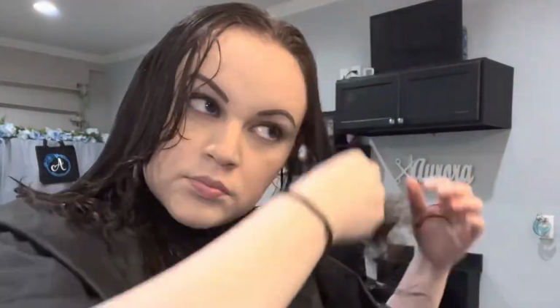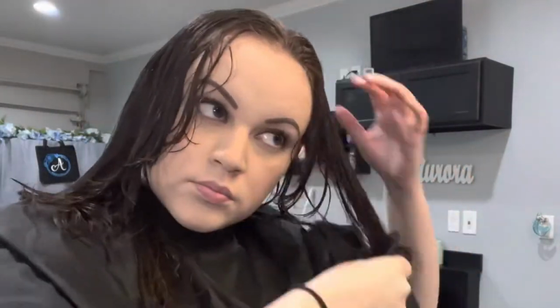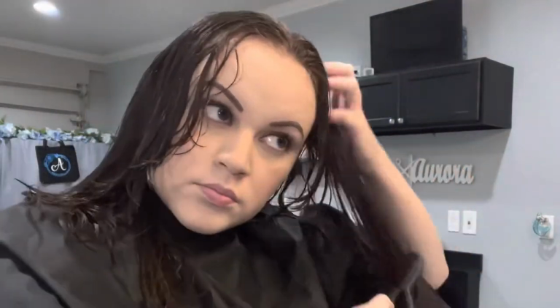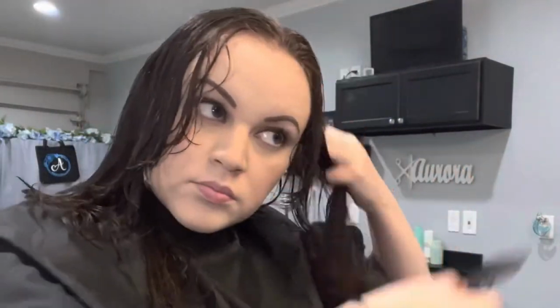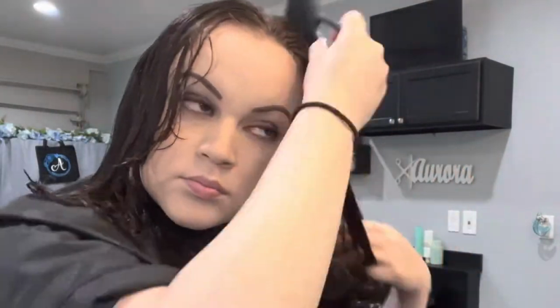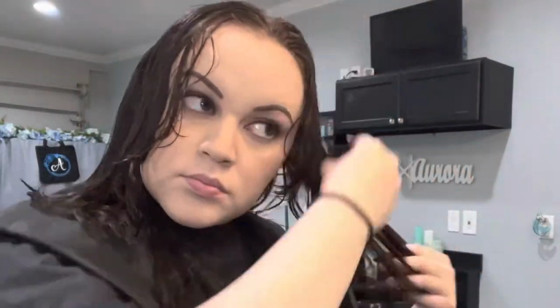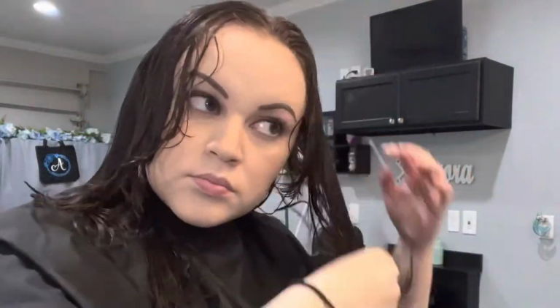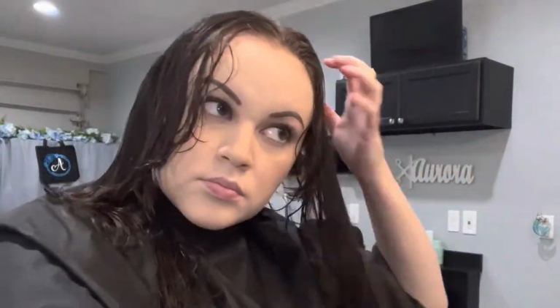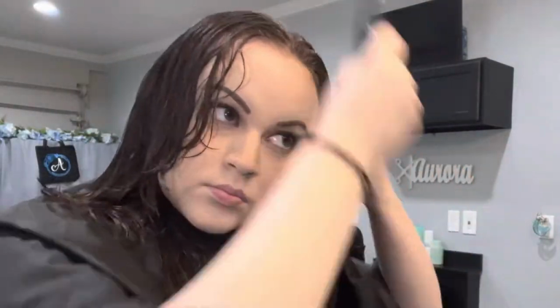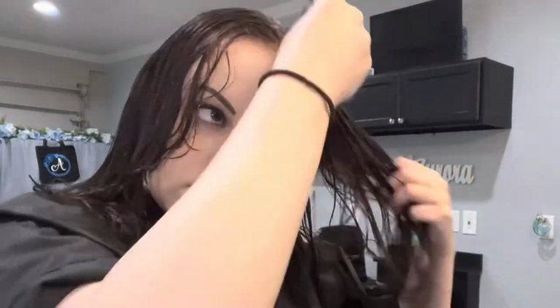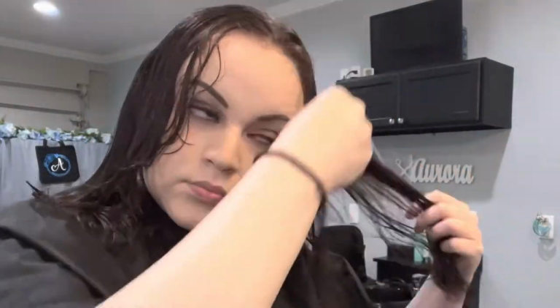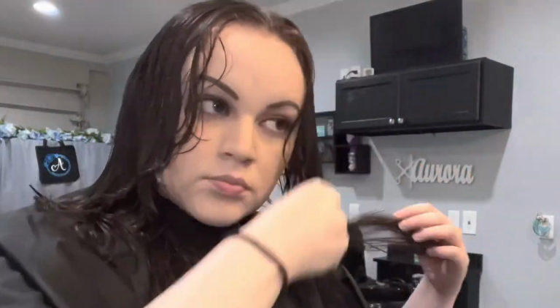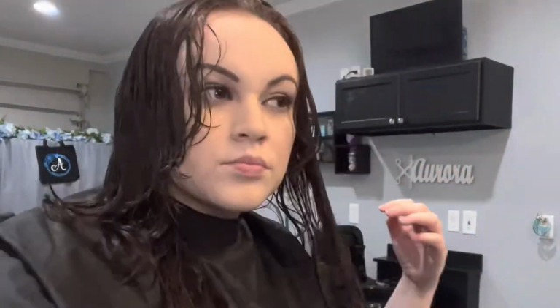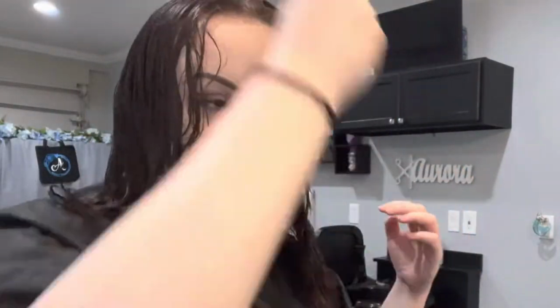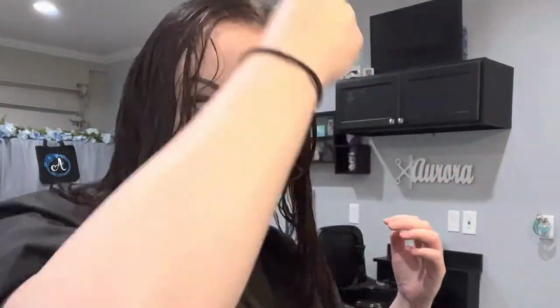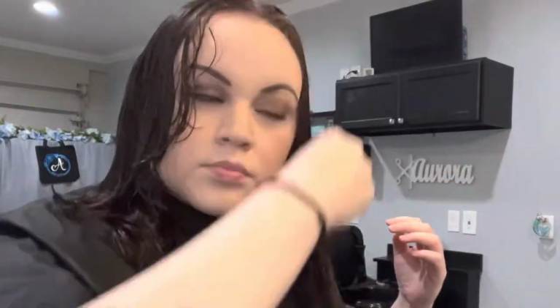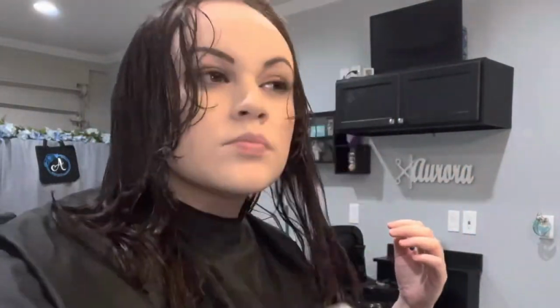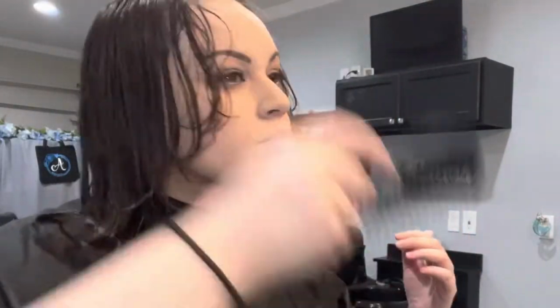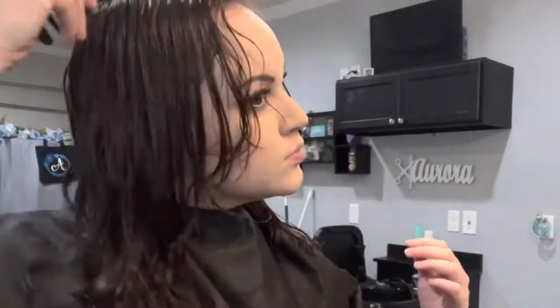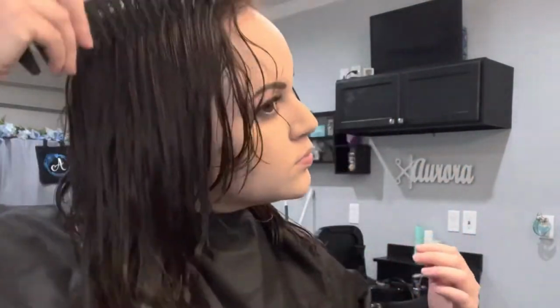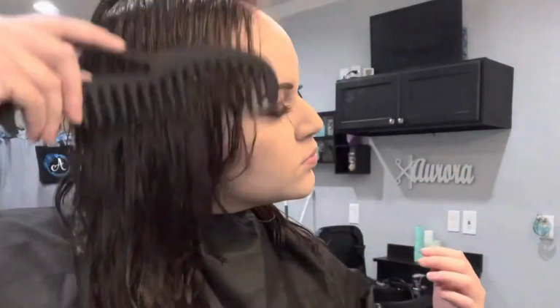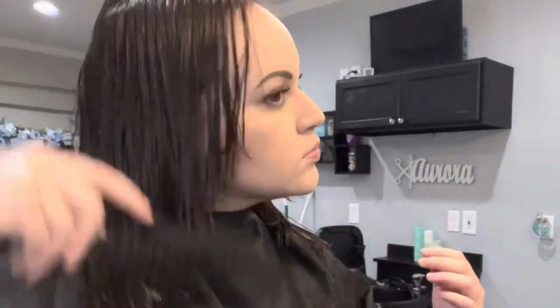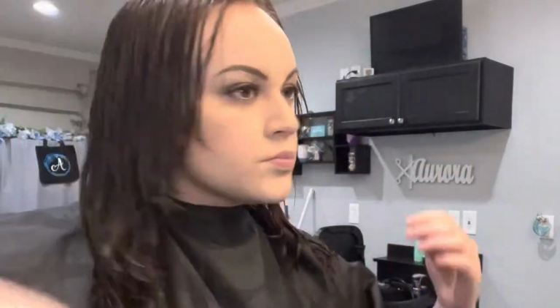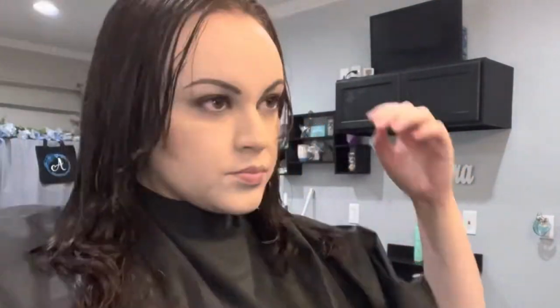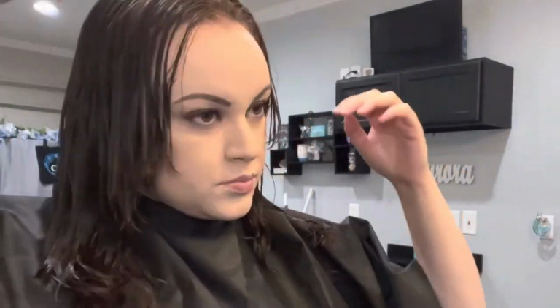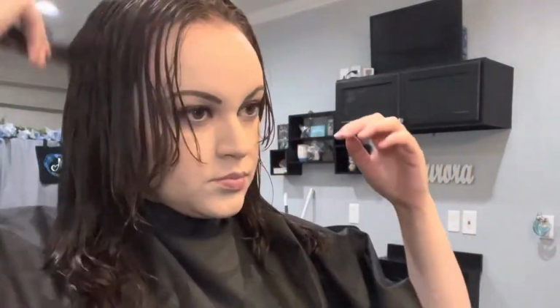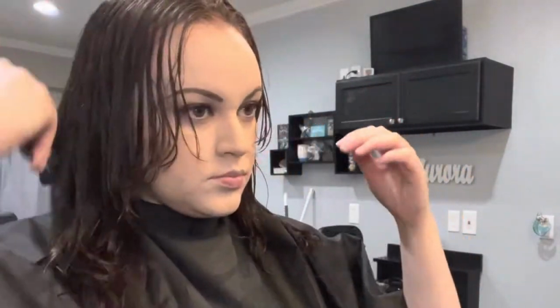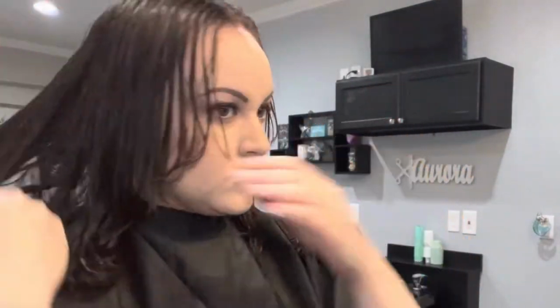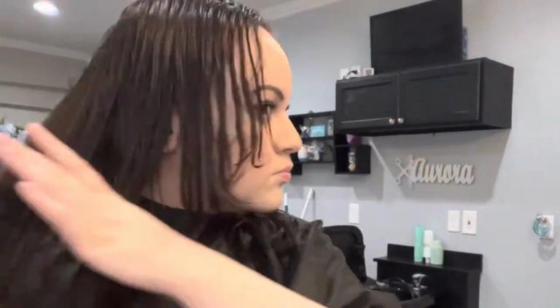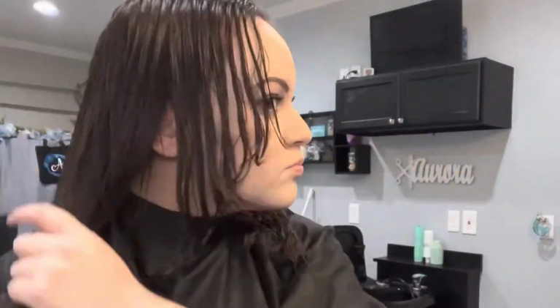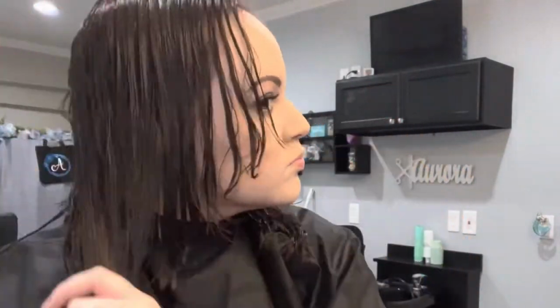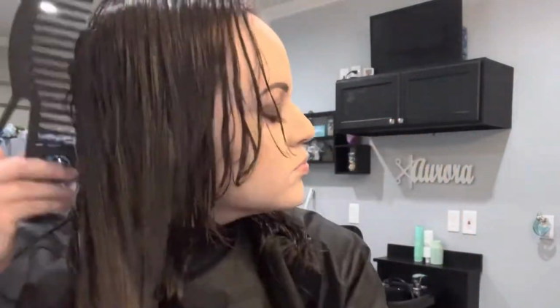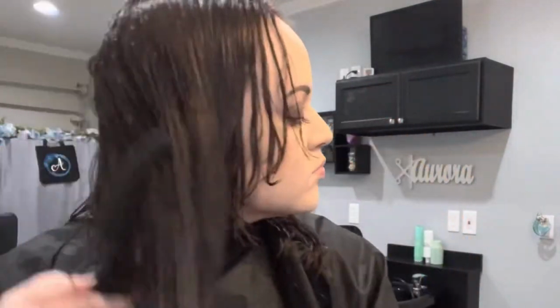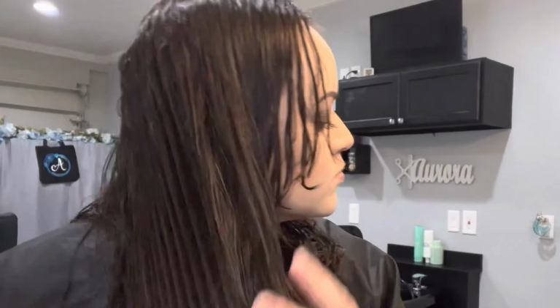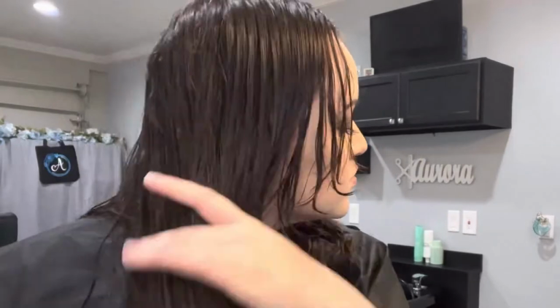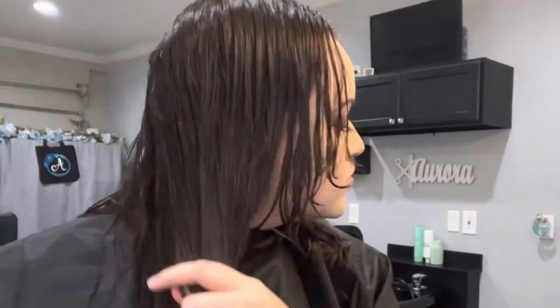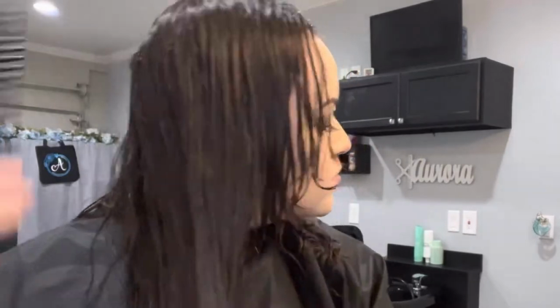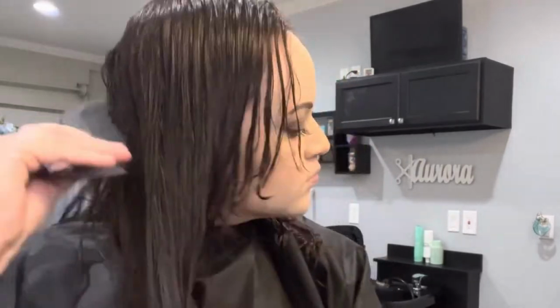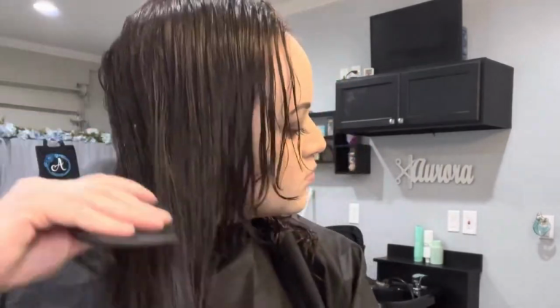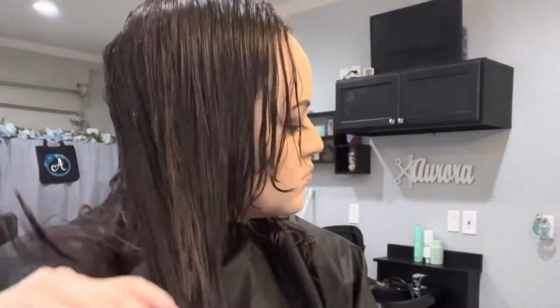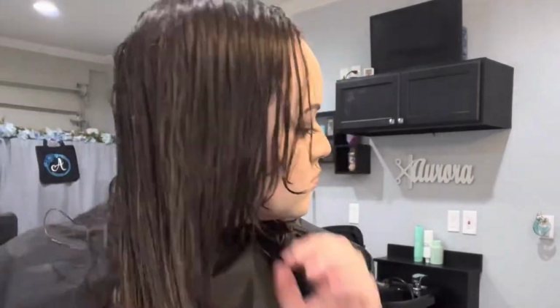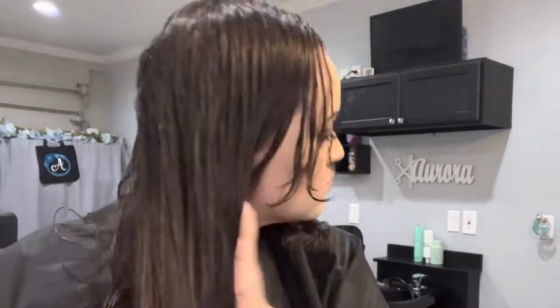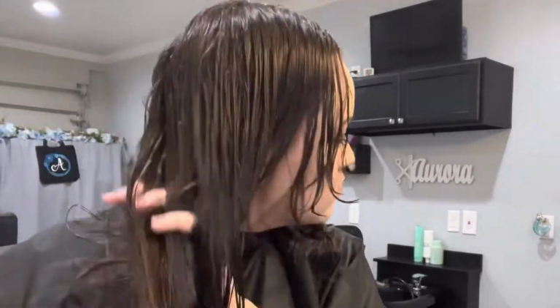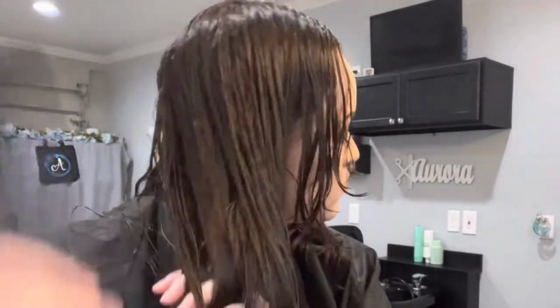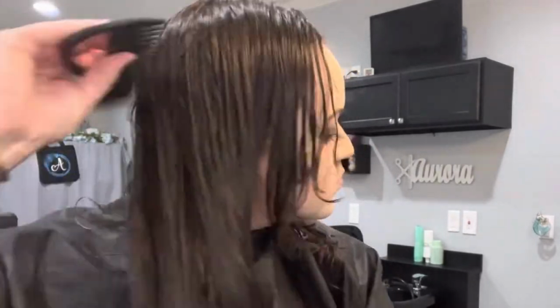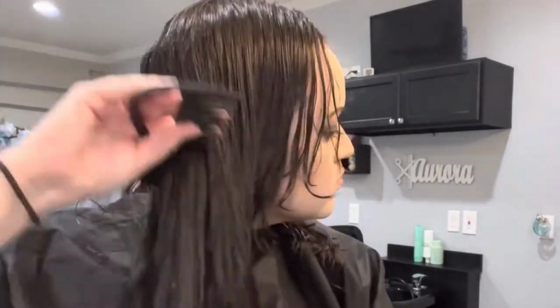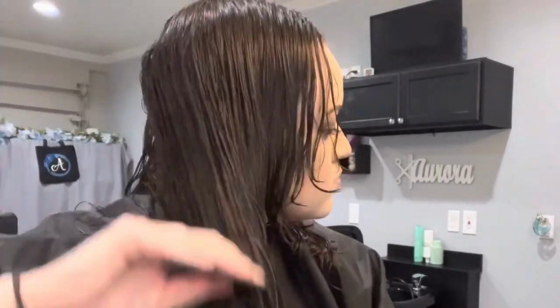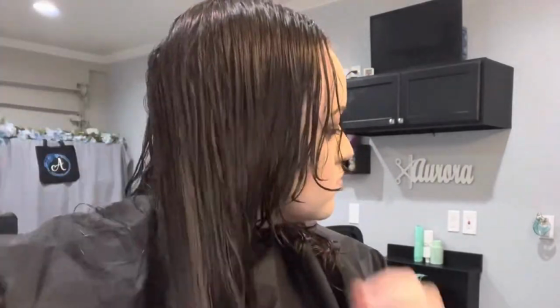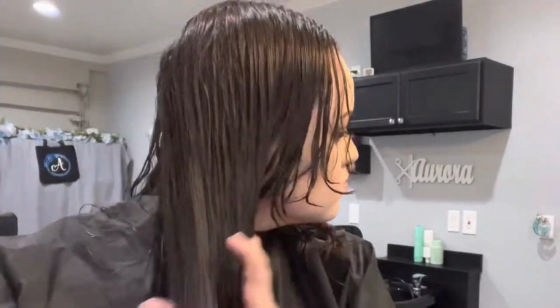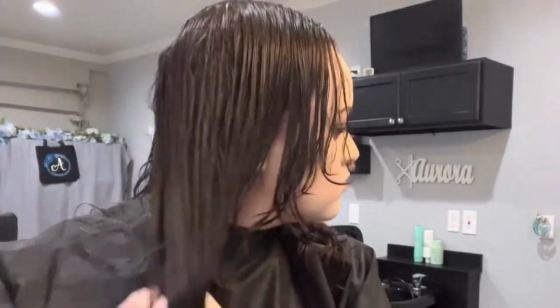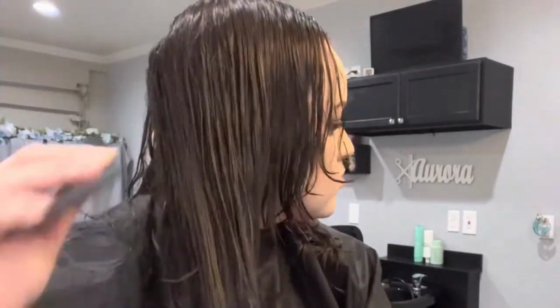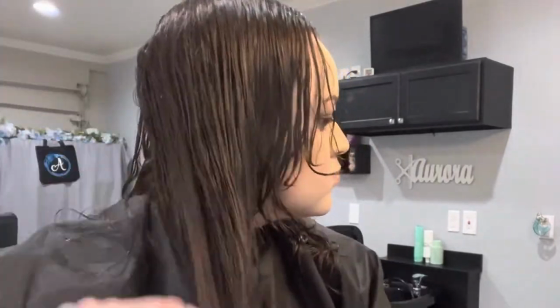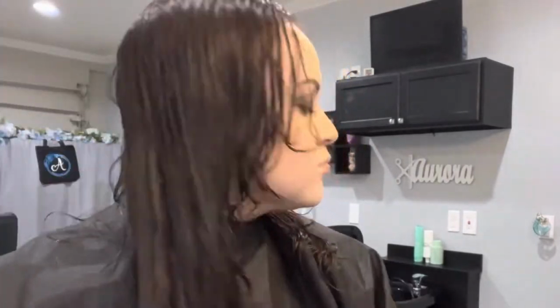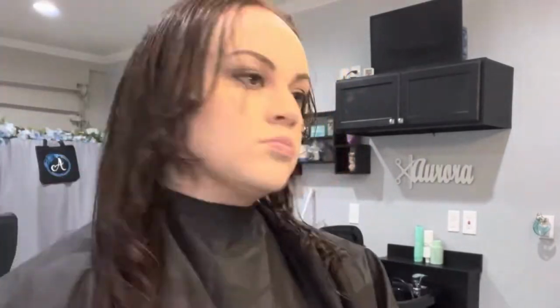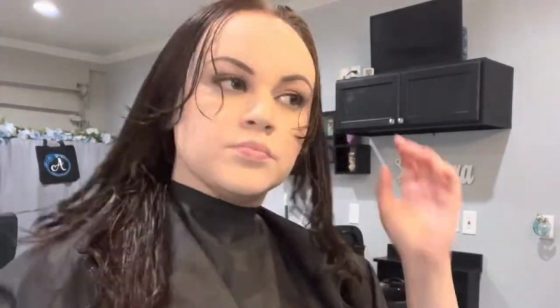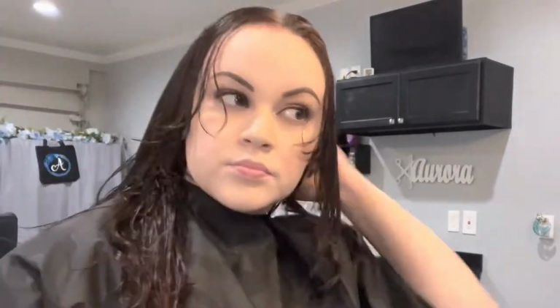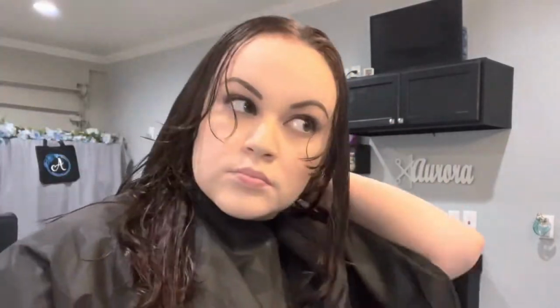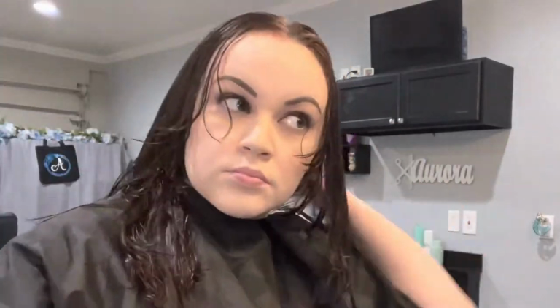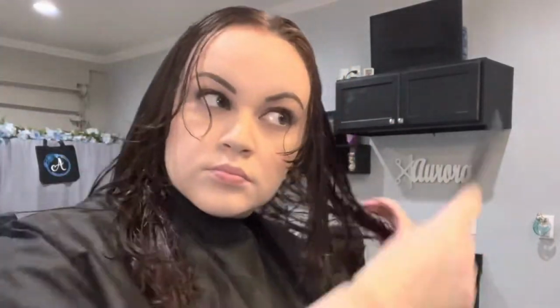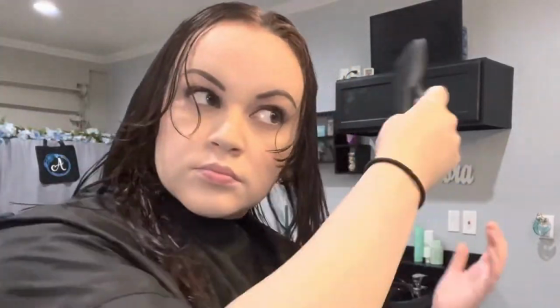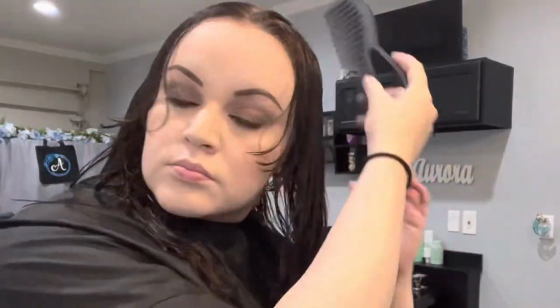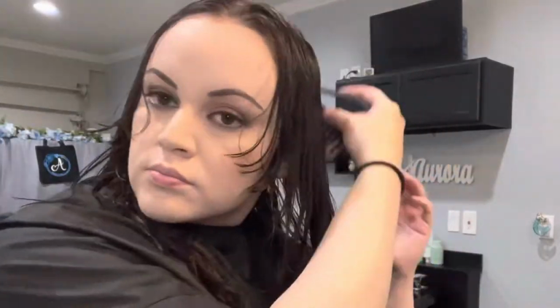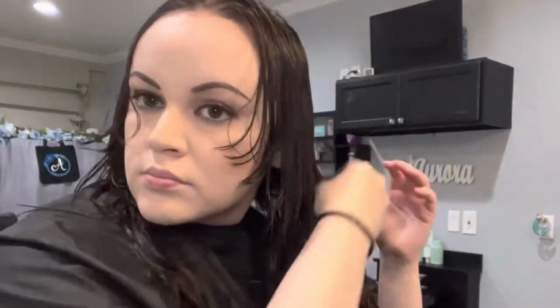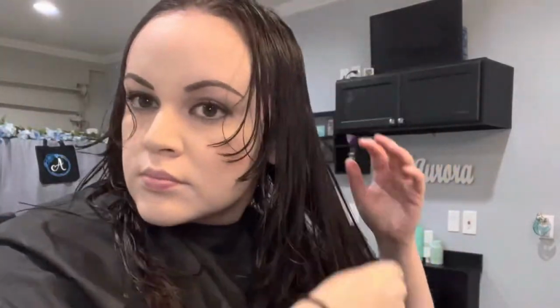What you saw me do a couple seconds ago was I reapplied some water because it had been a while since I got out of the shower.